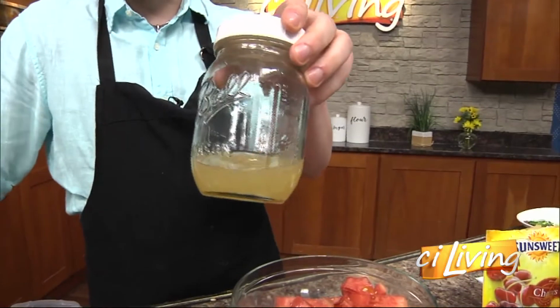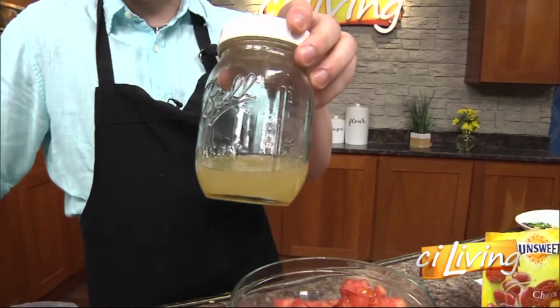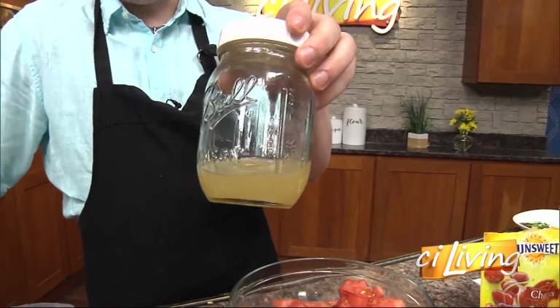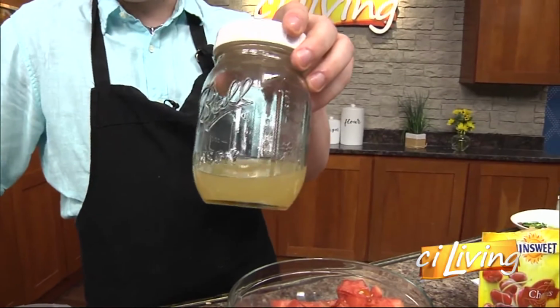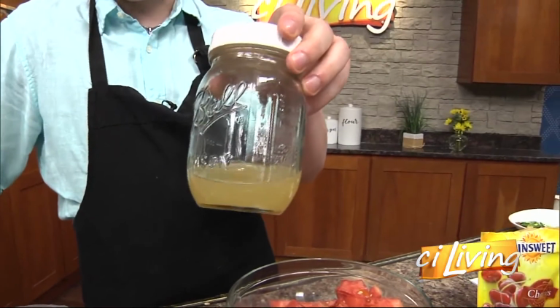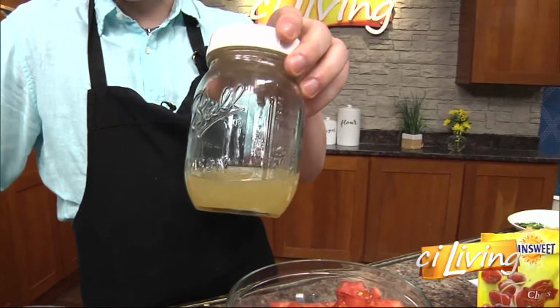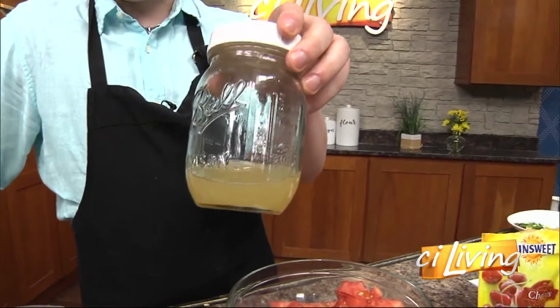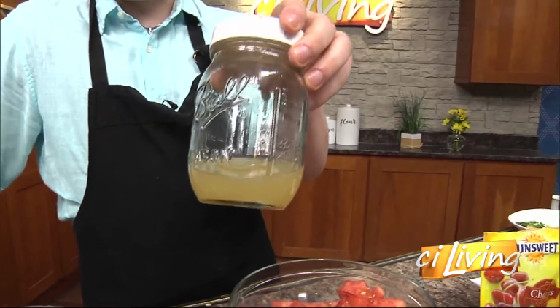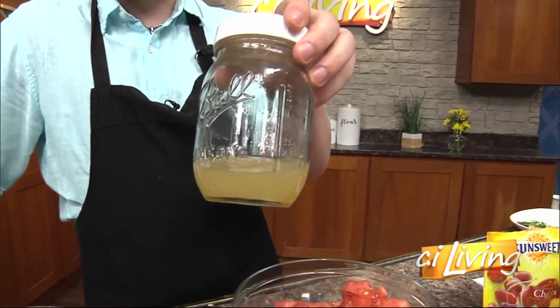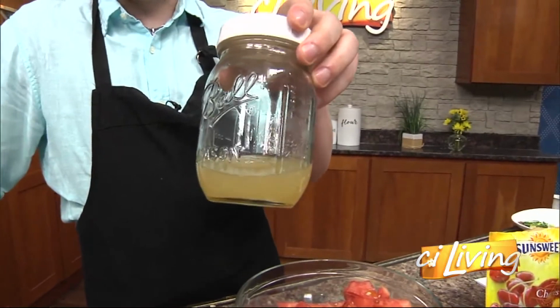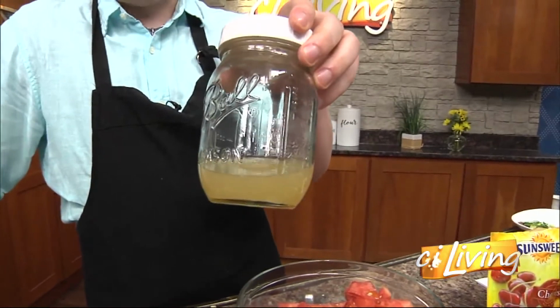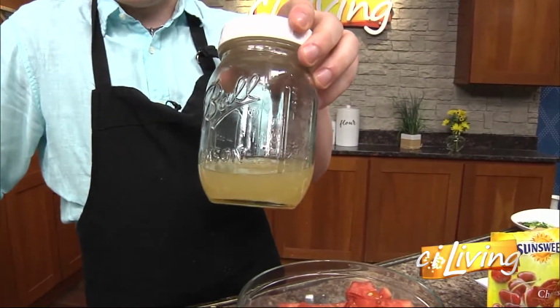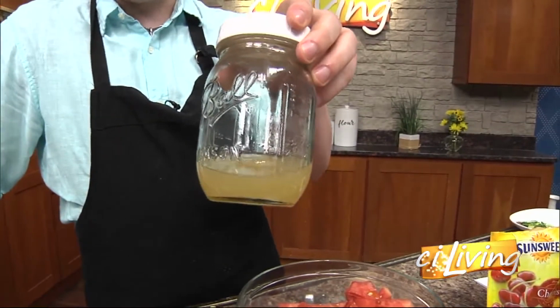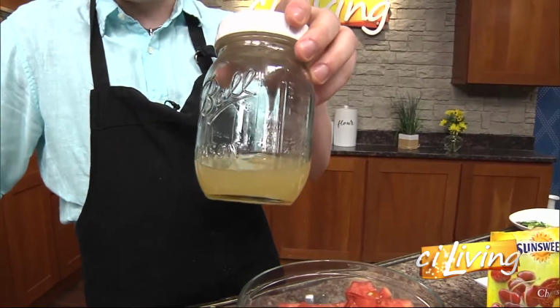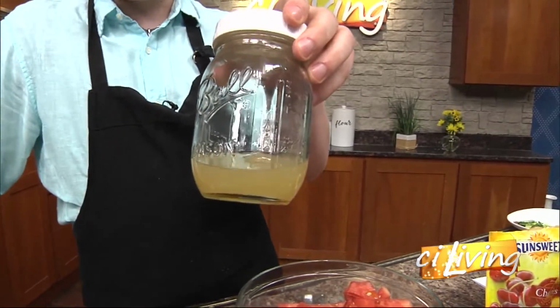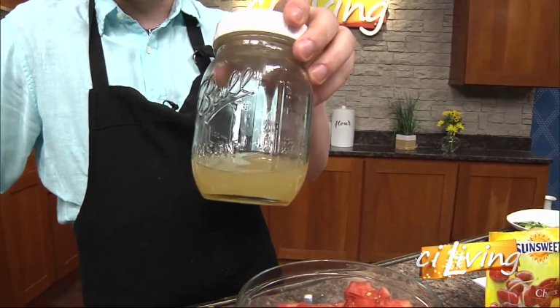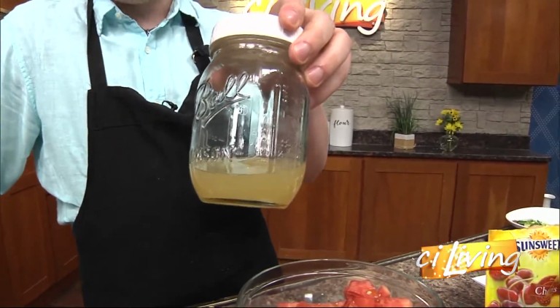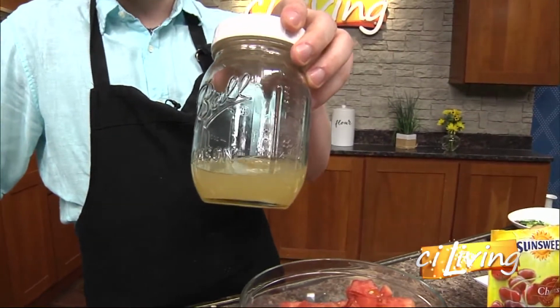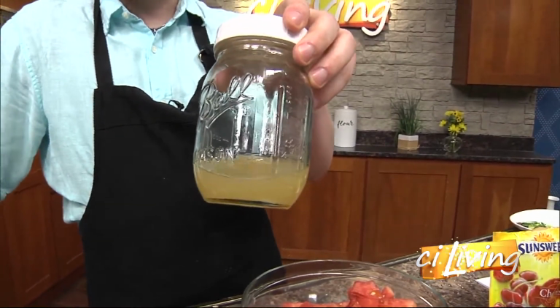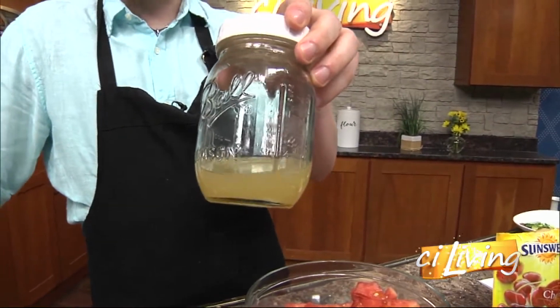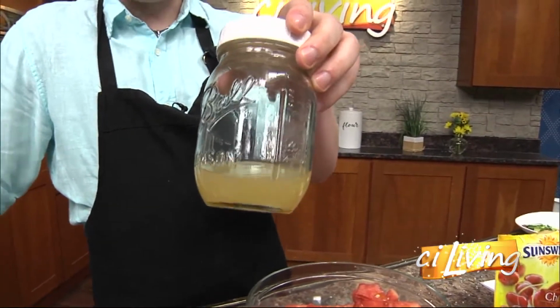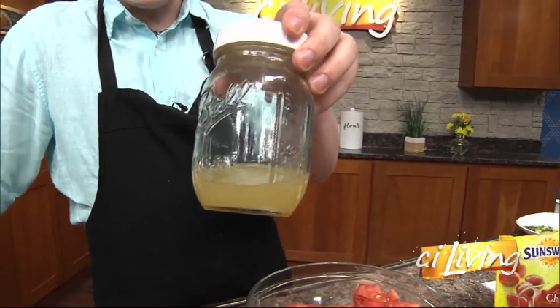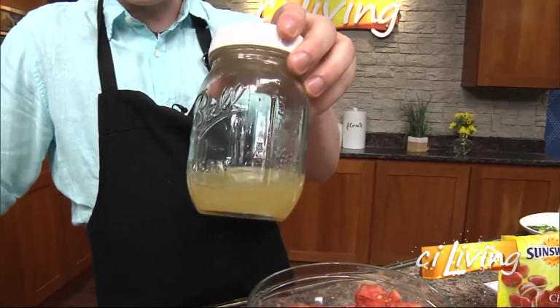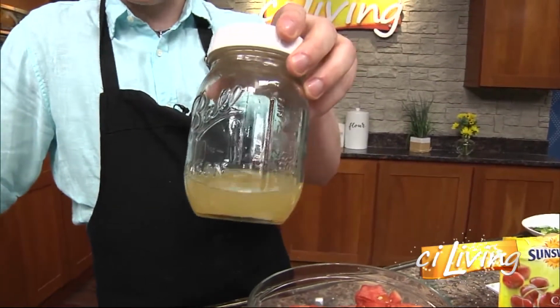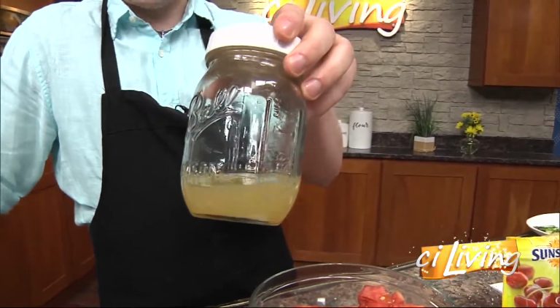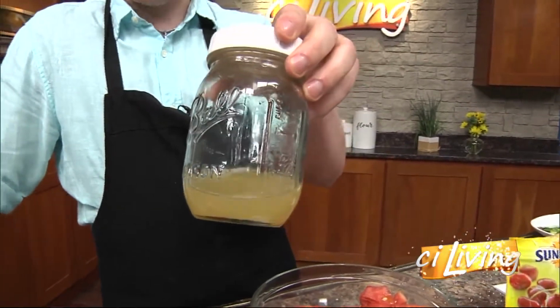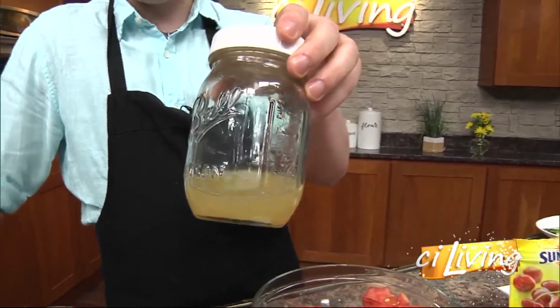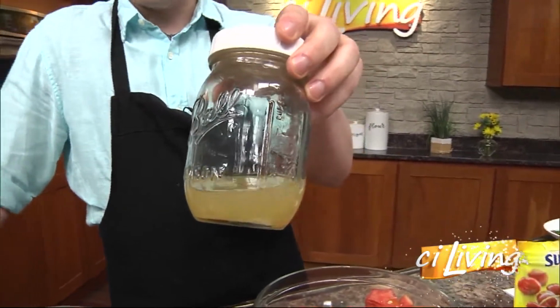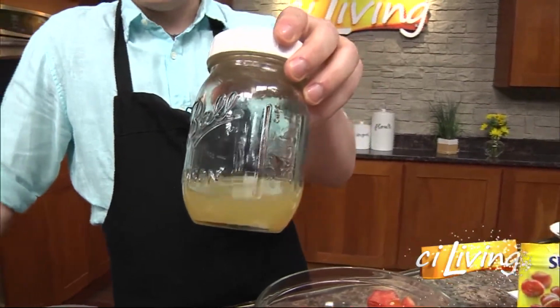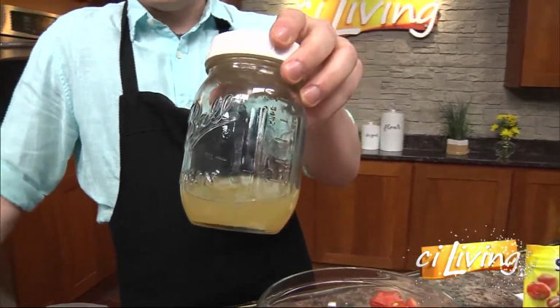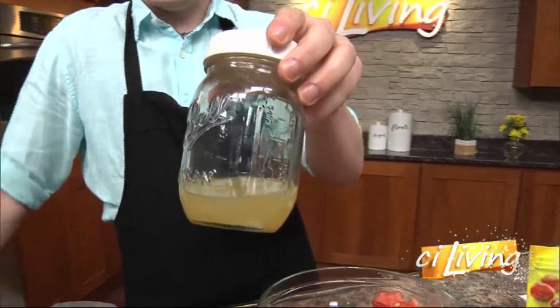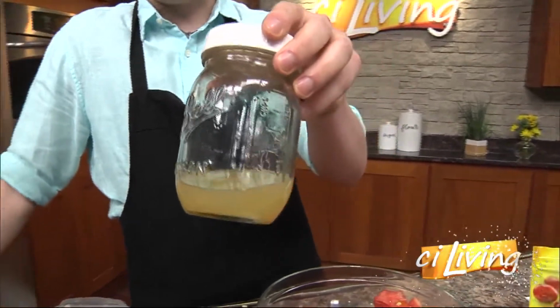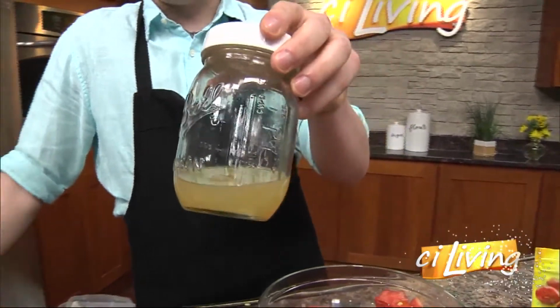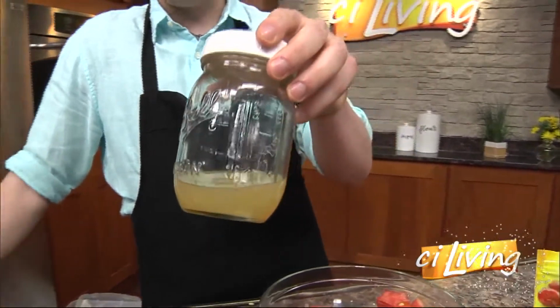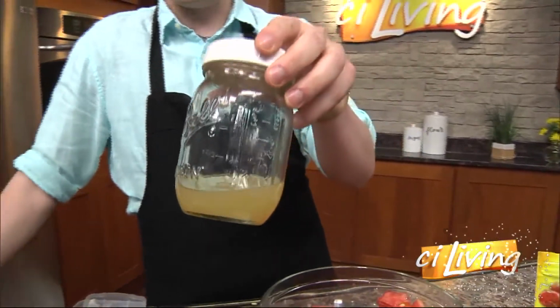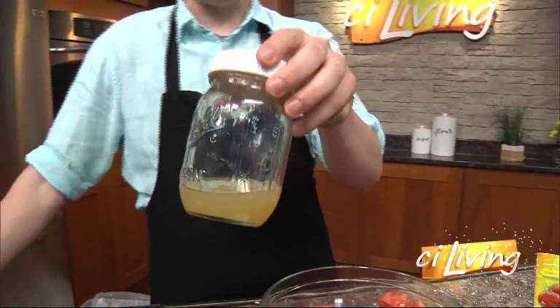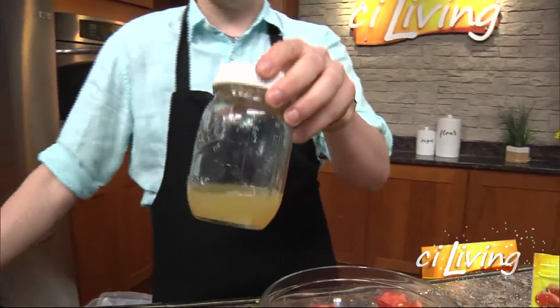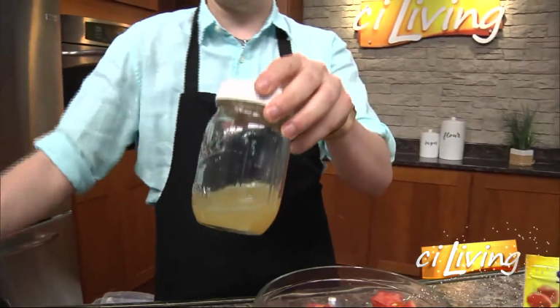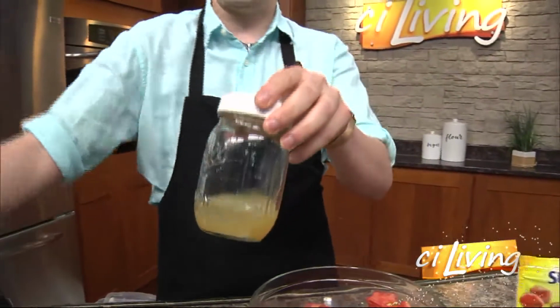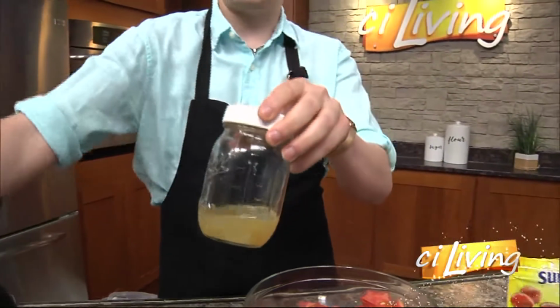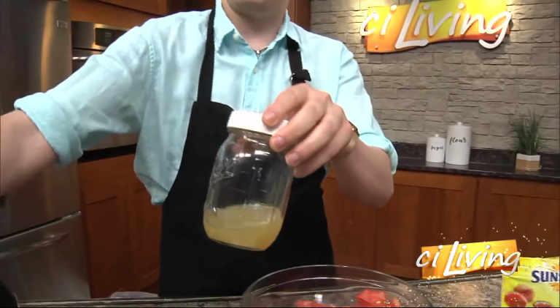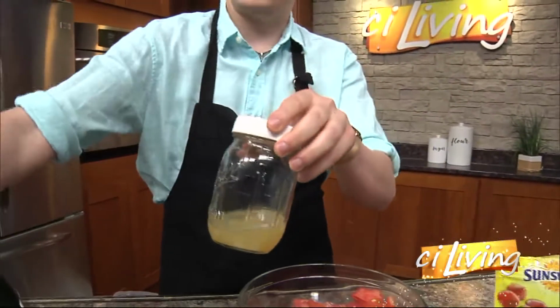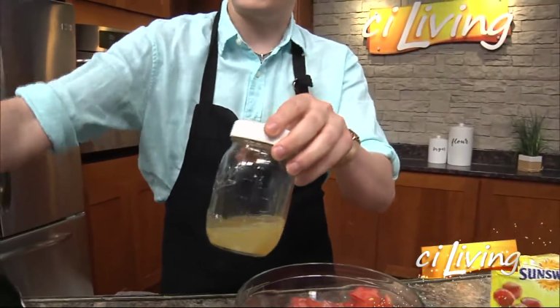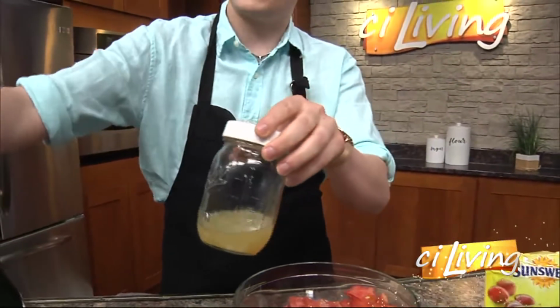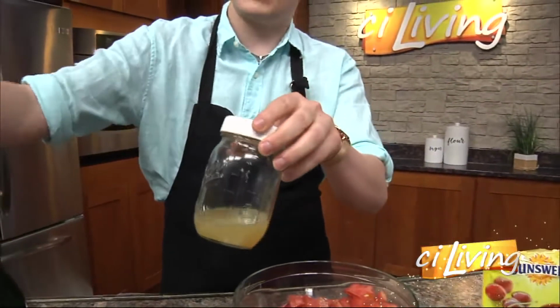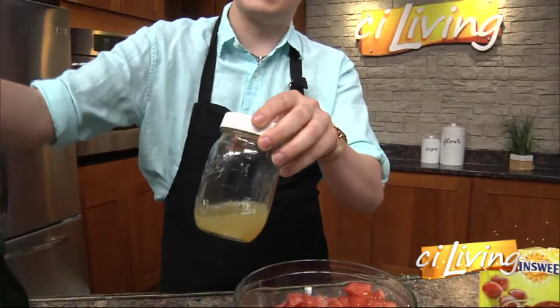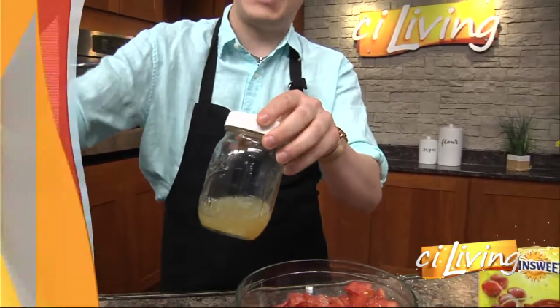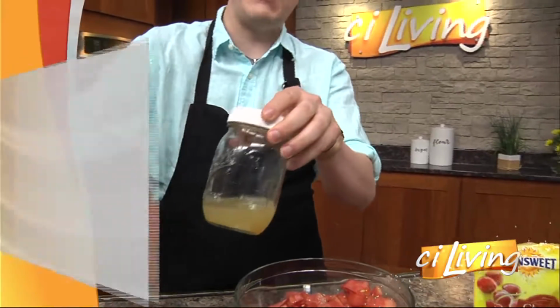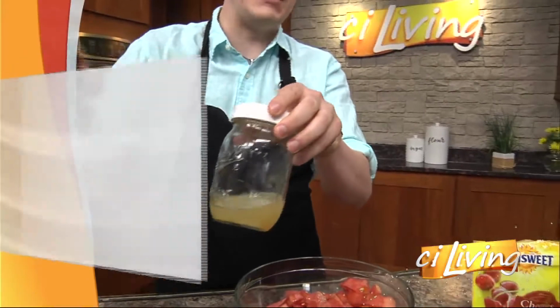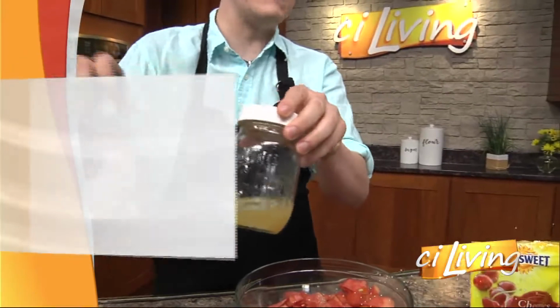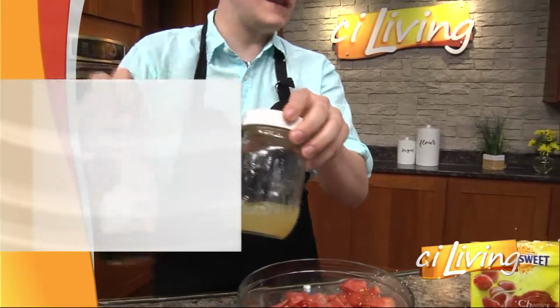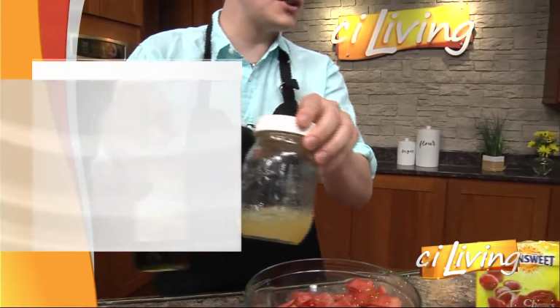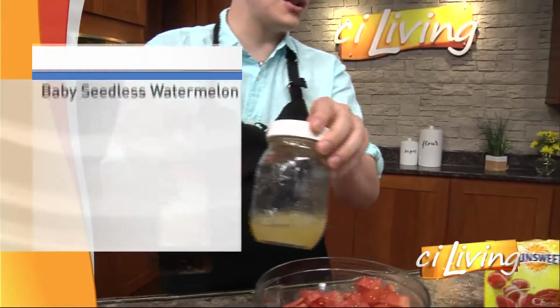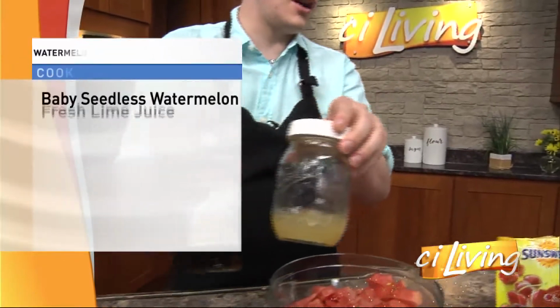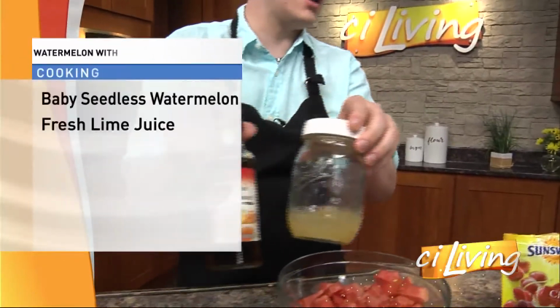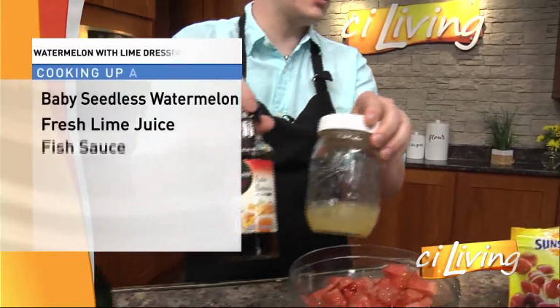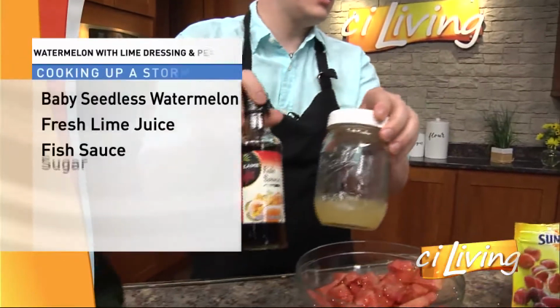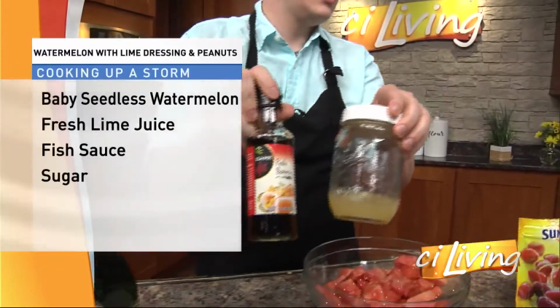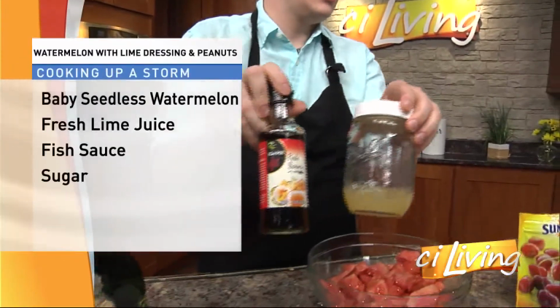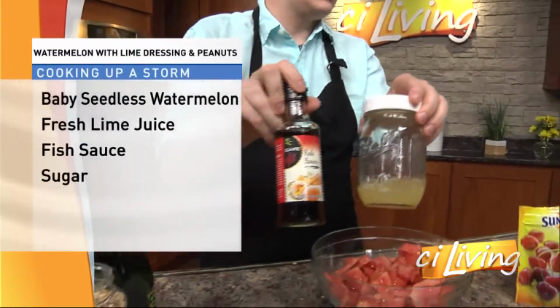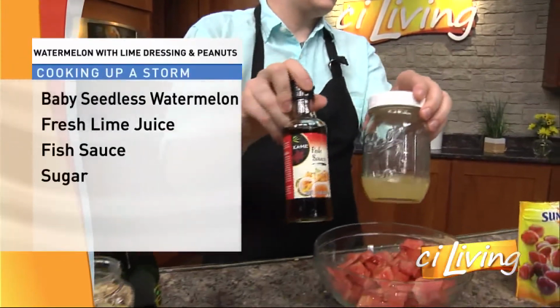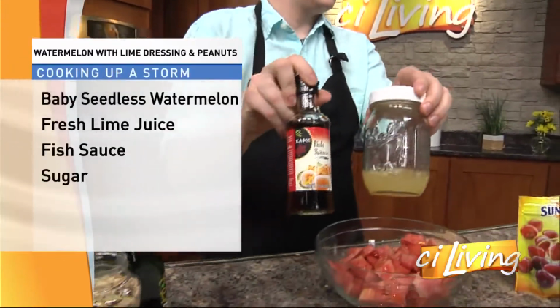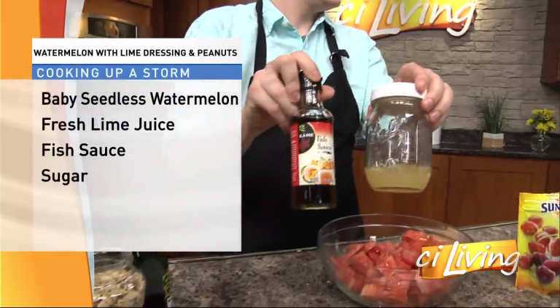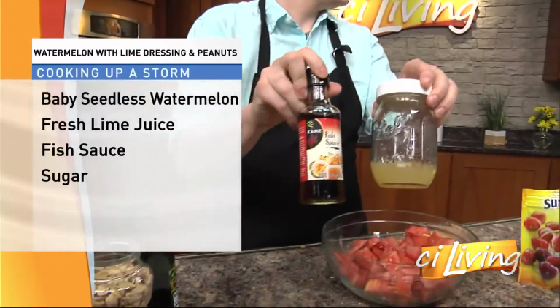What I've done with this sauce is I've put some lime juice, some fish sauce, and some sugar. When I say fish sauce, I mean fish sauce. So that's the twist.